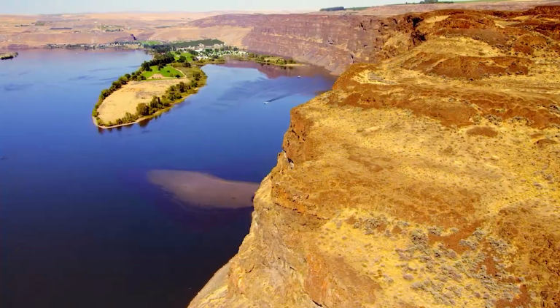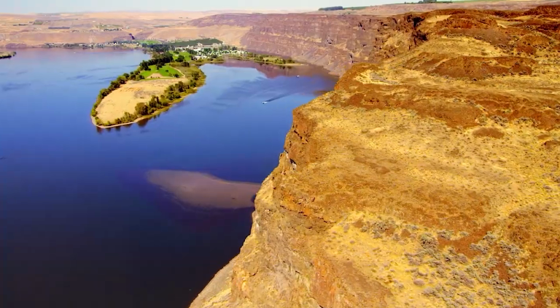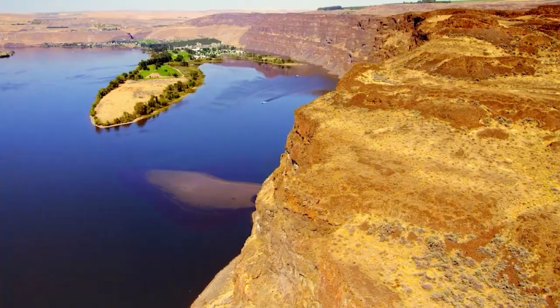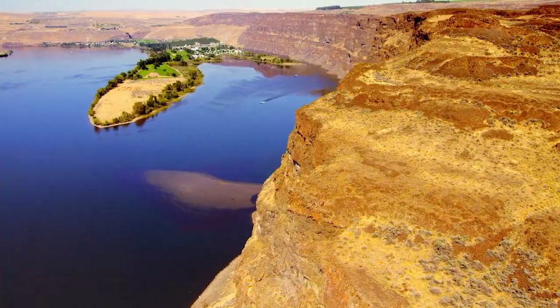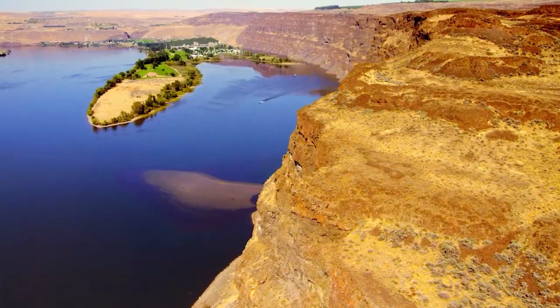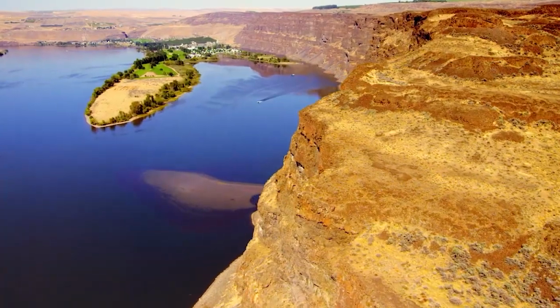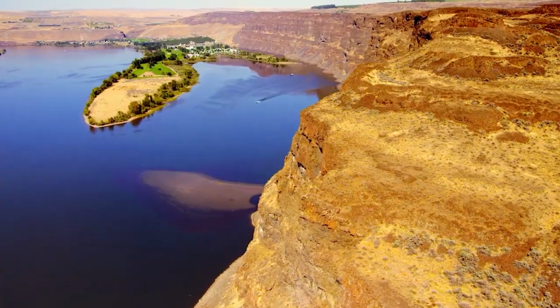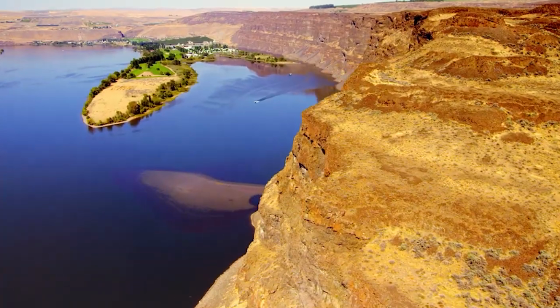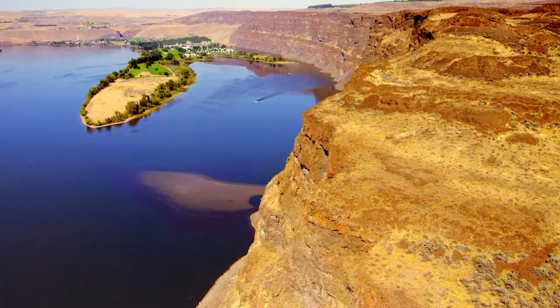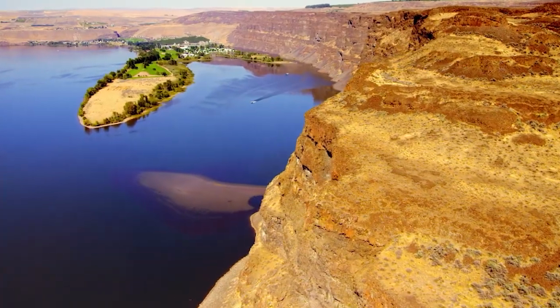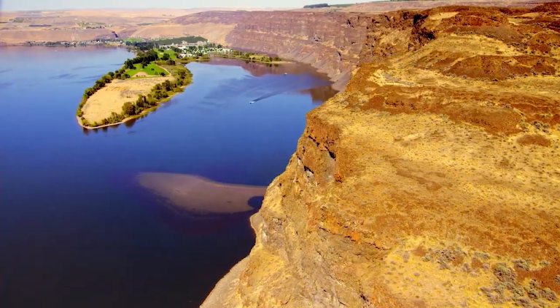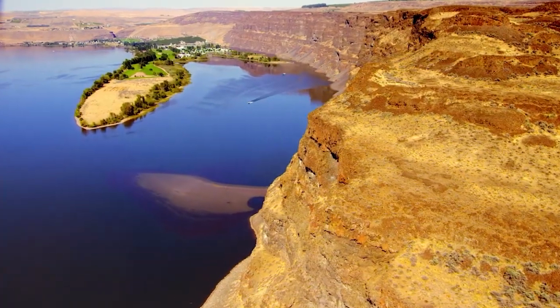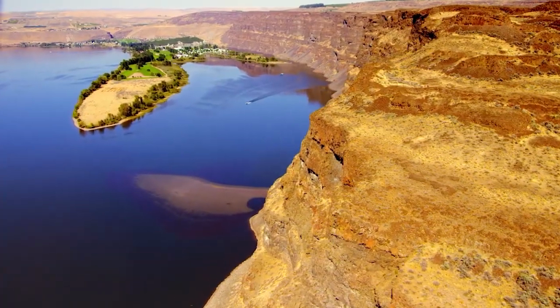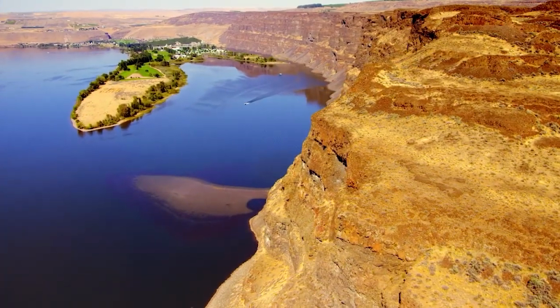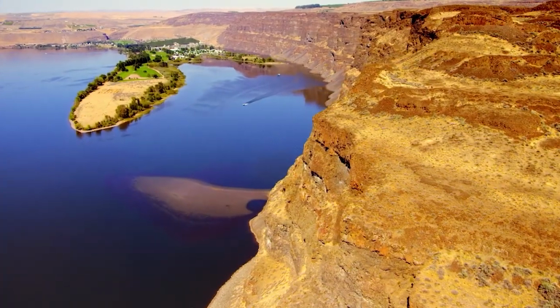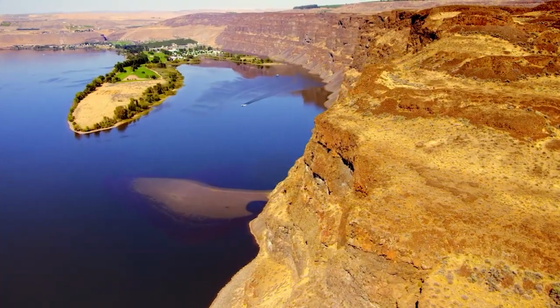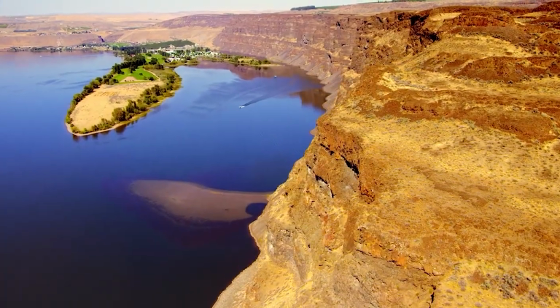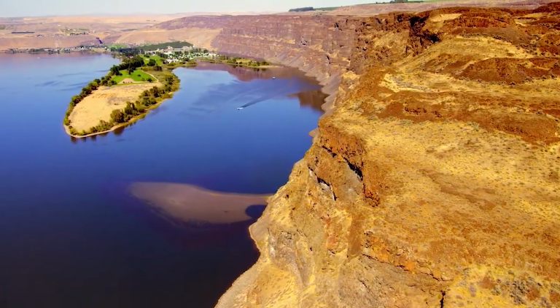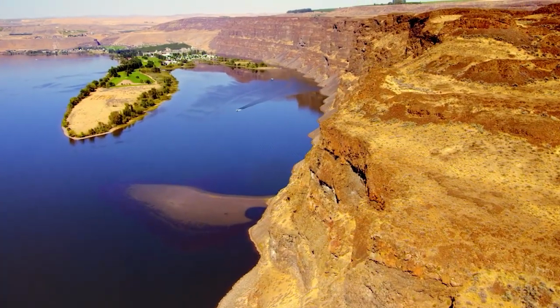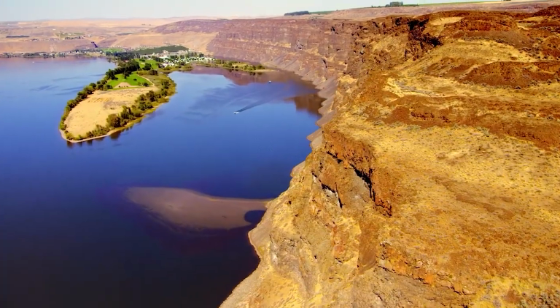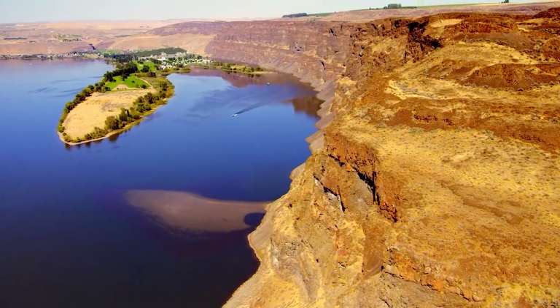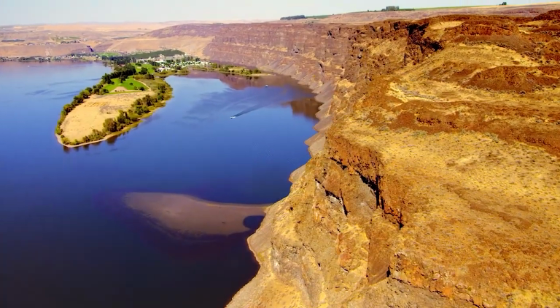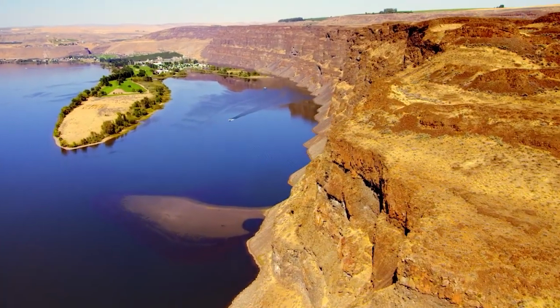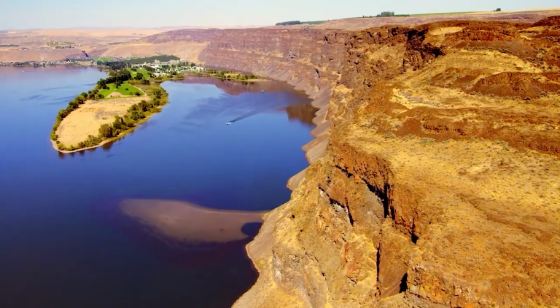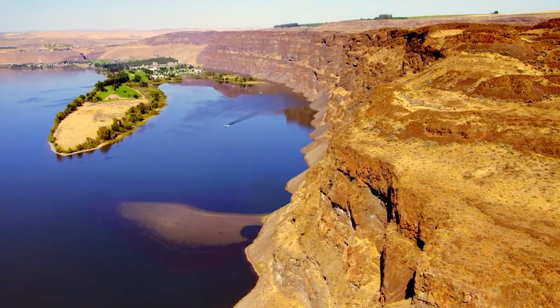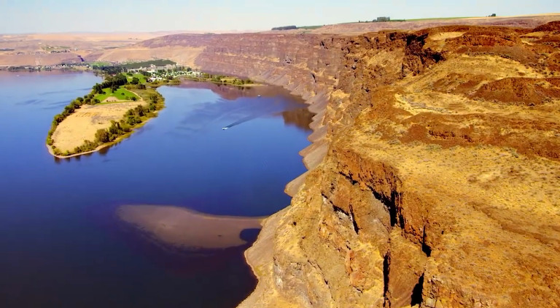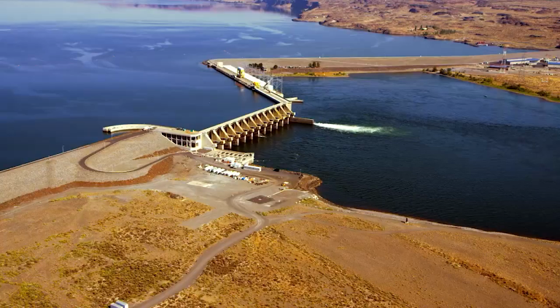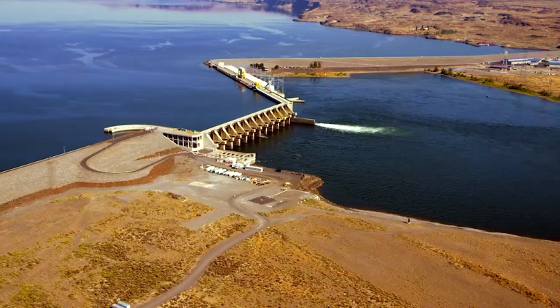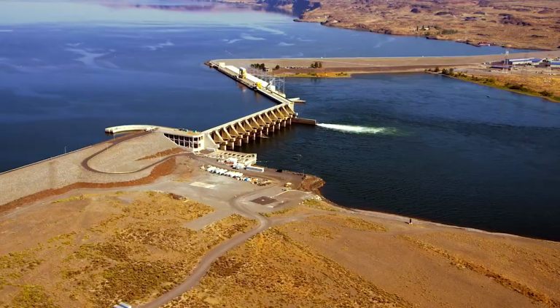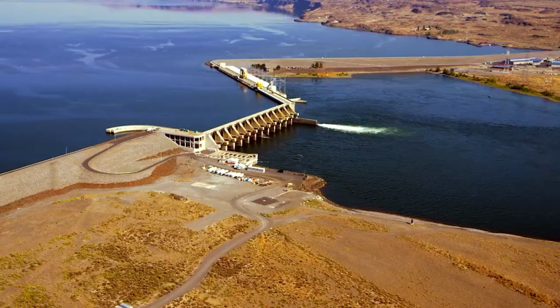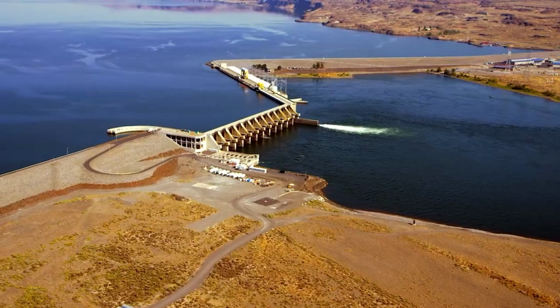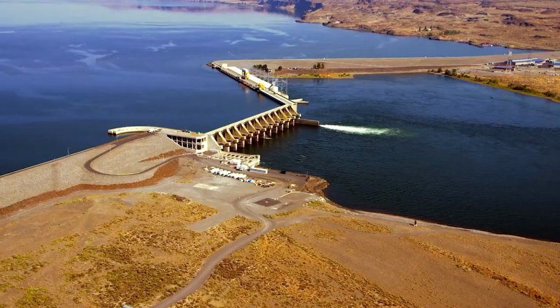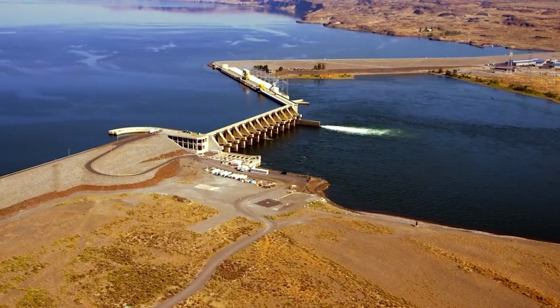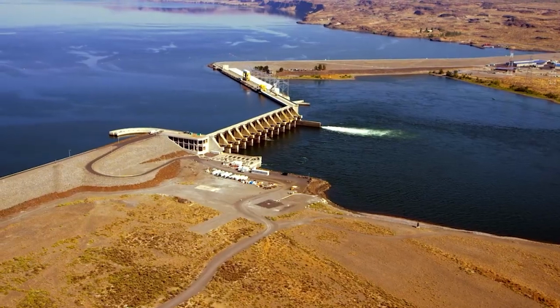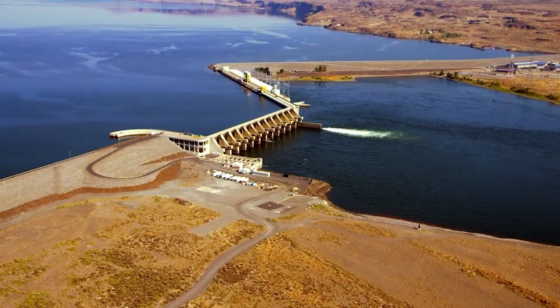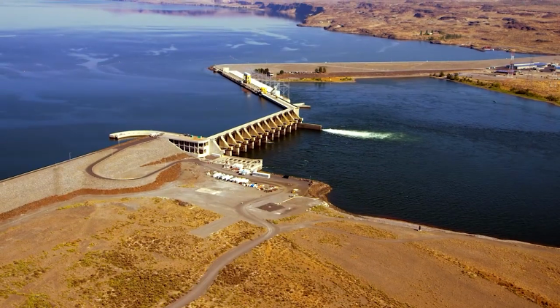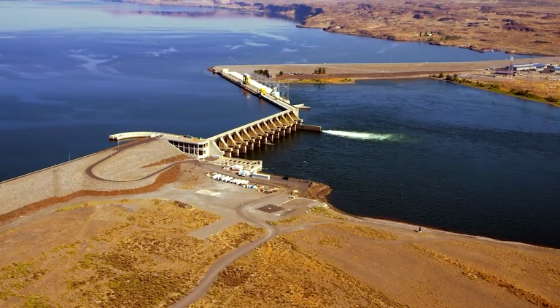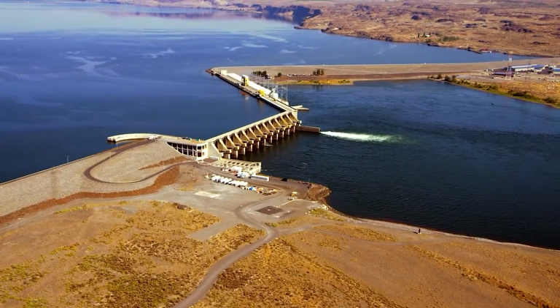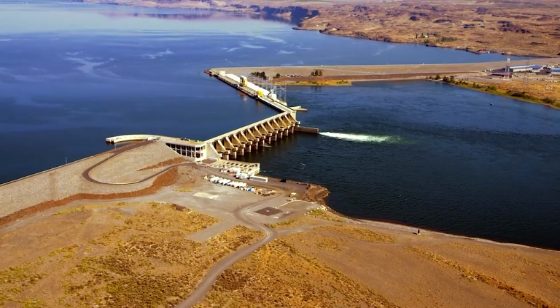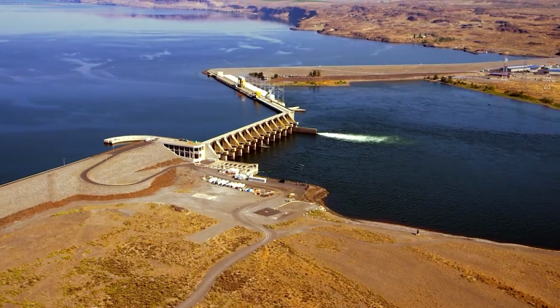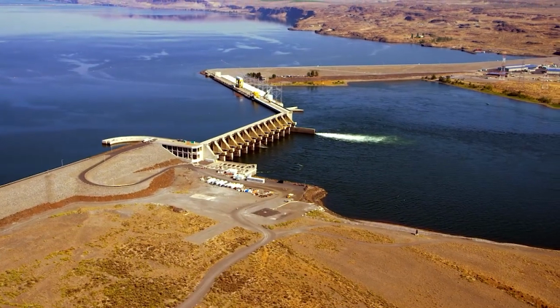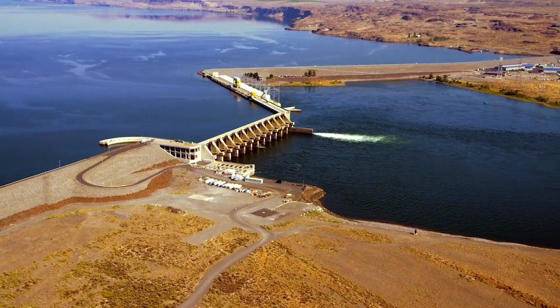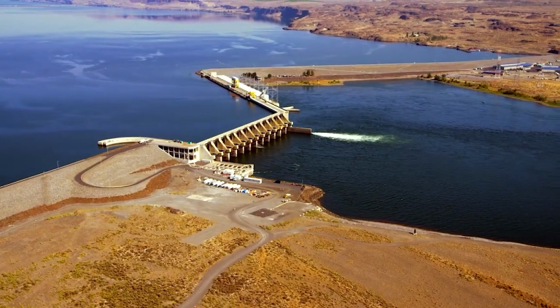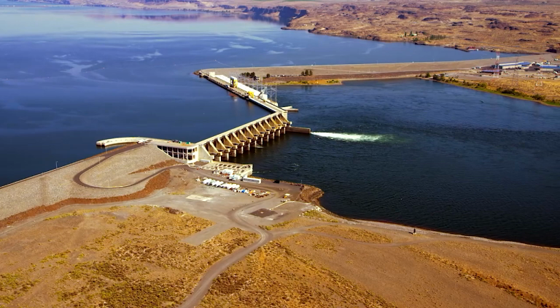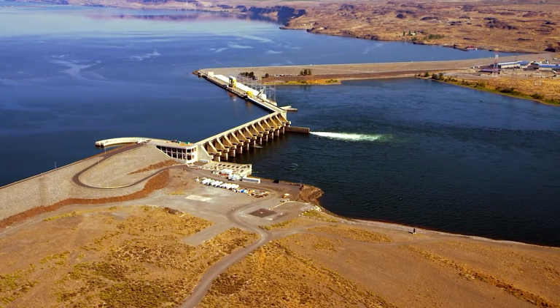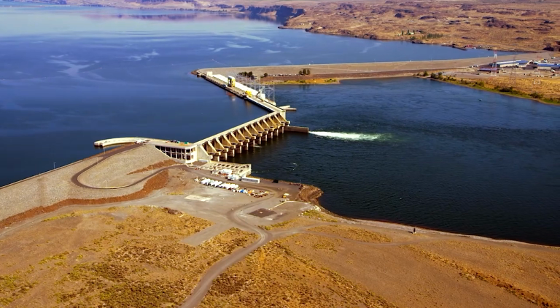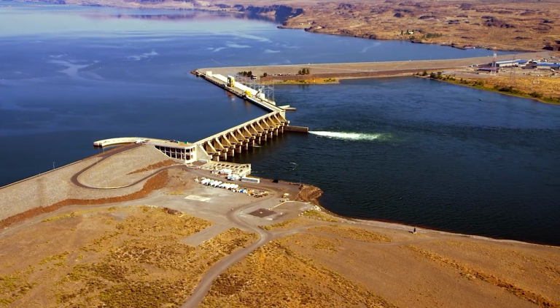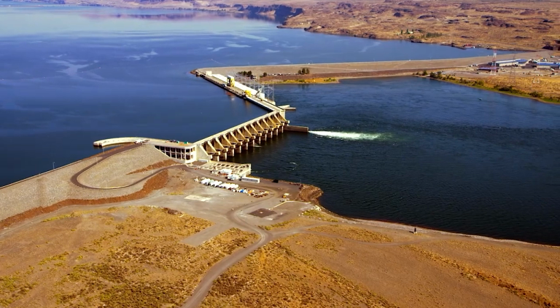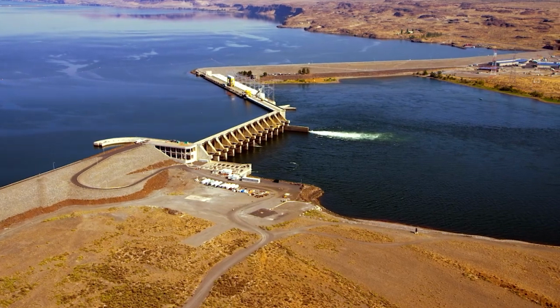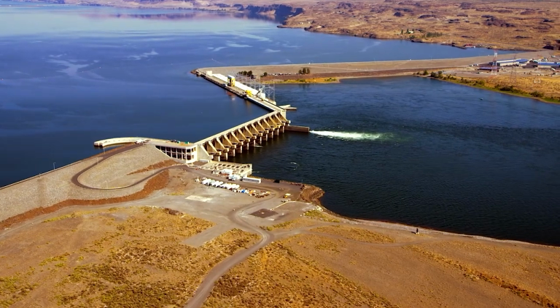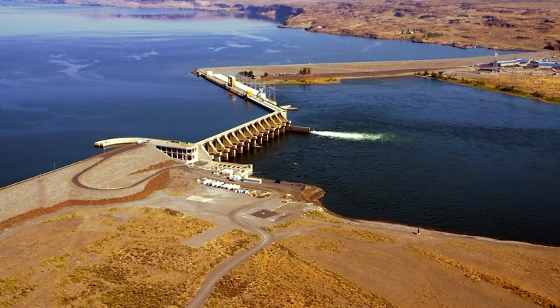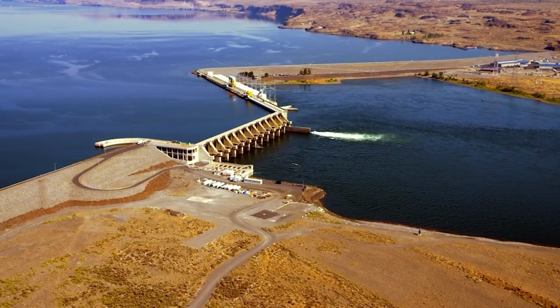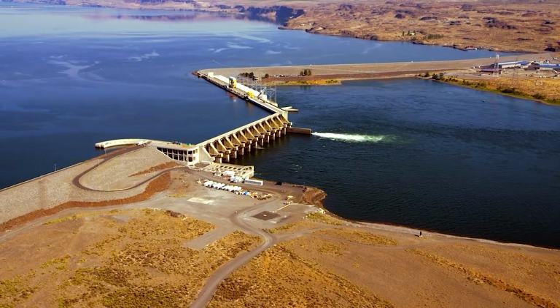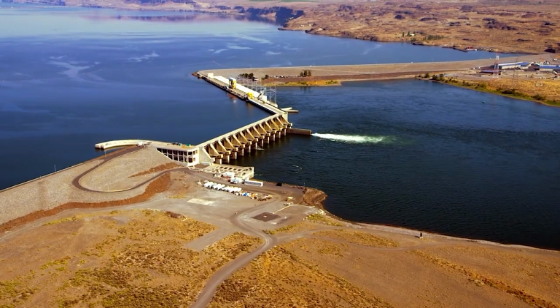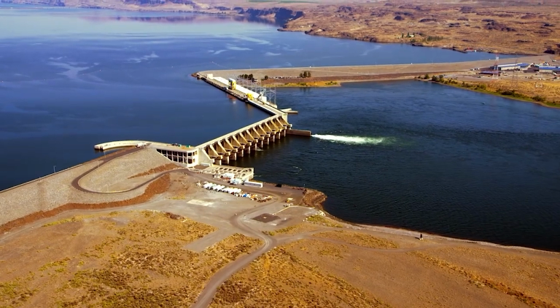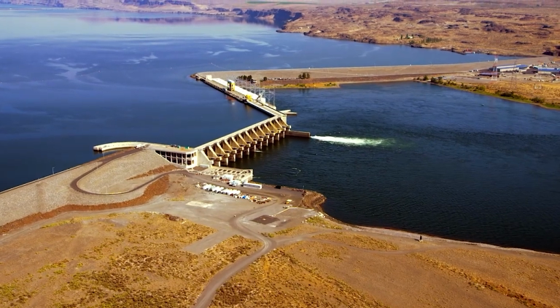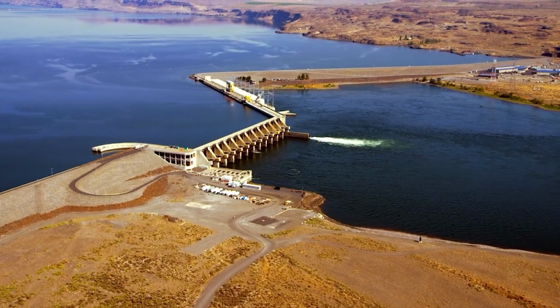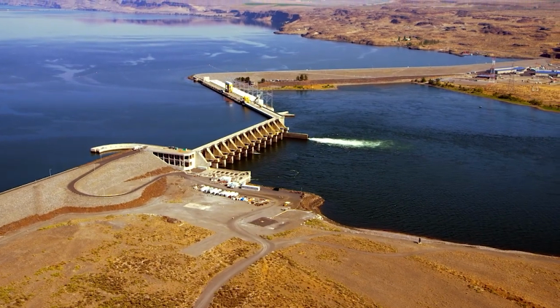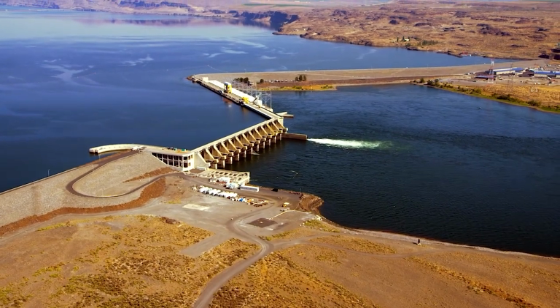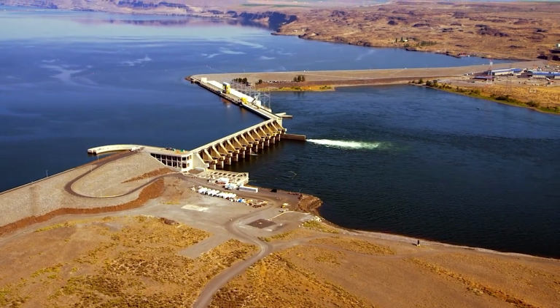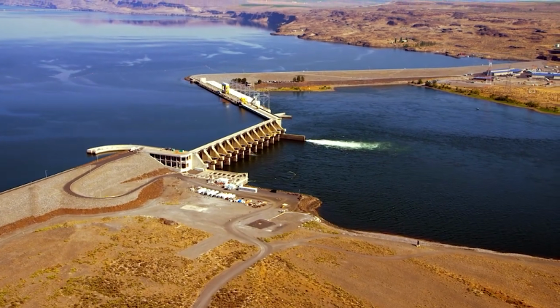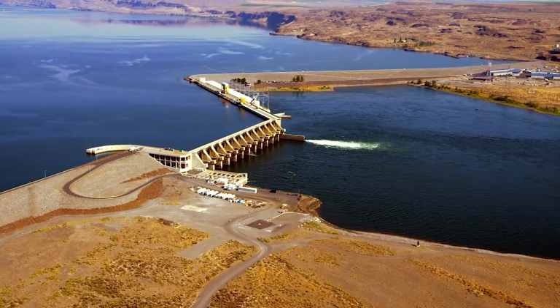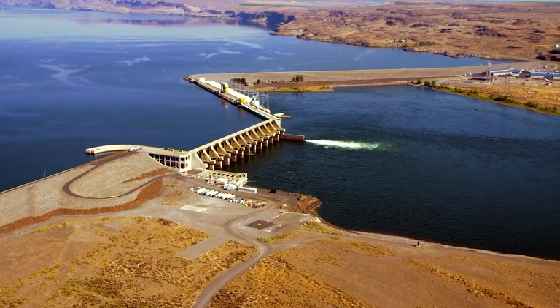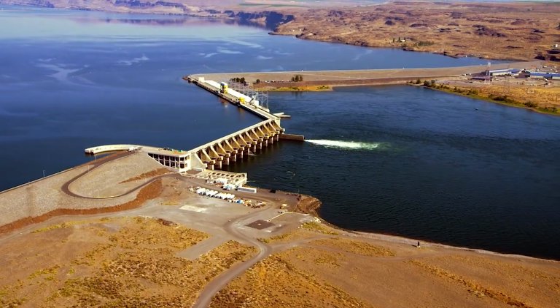Depending upon river conditions, the dam is capable of passing 1.4 million cubic feet of water every second.